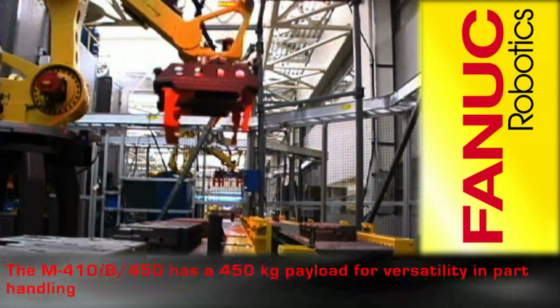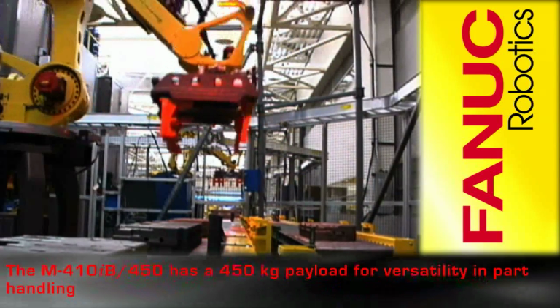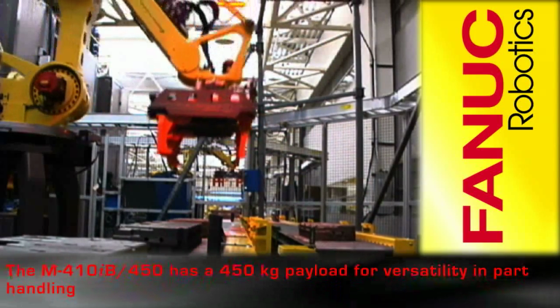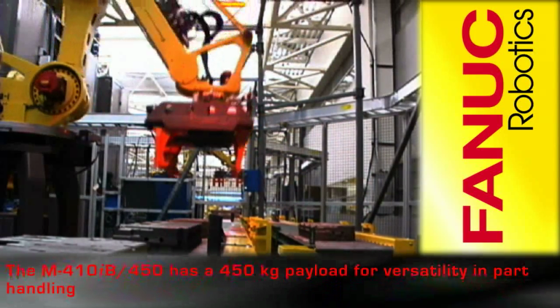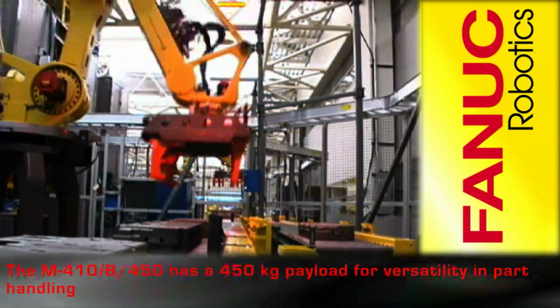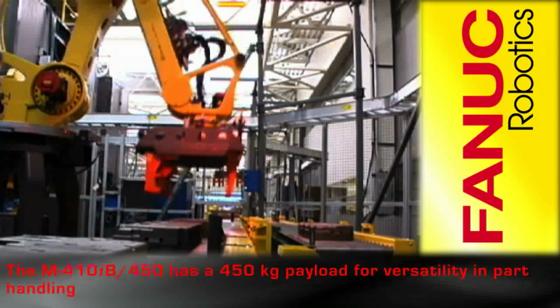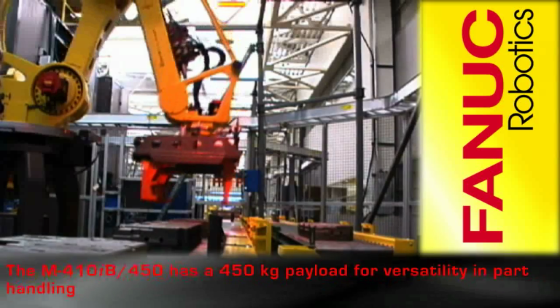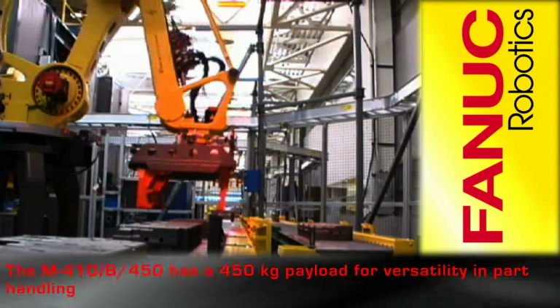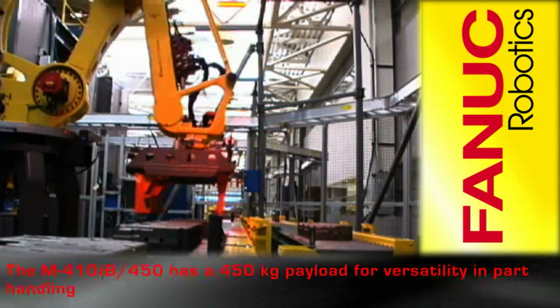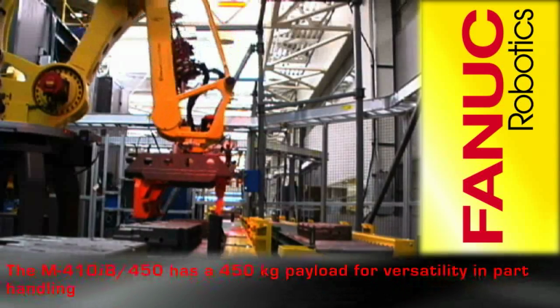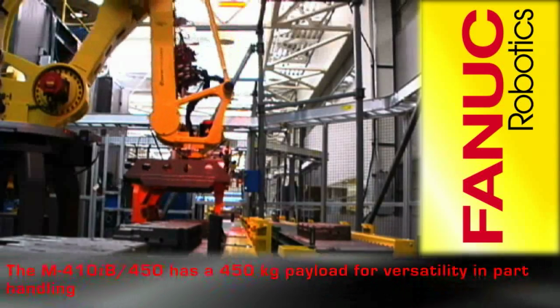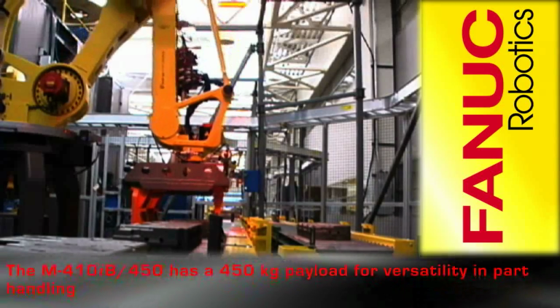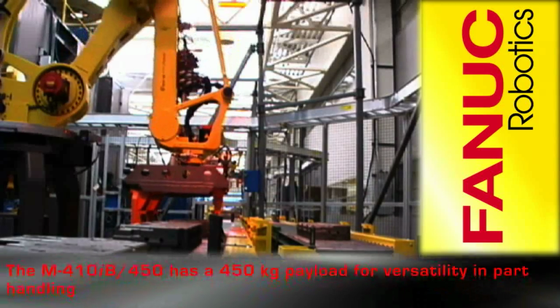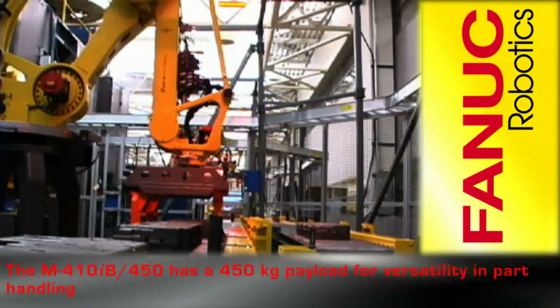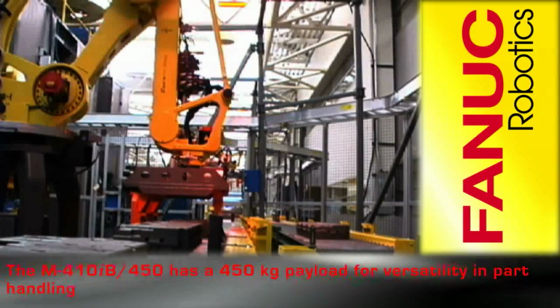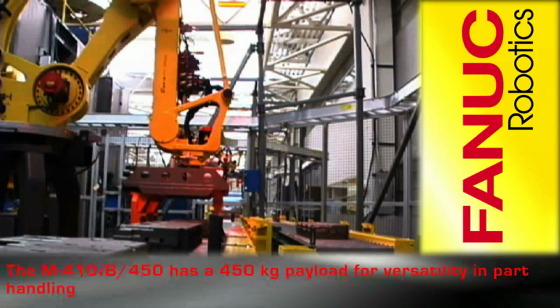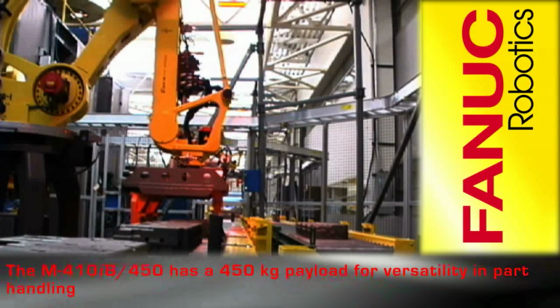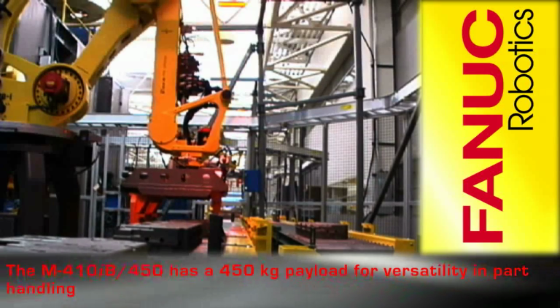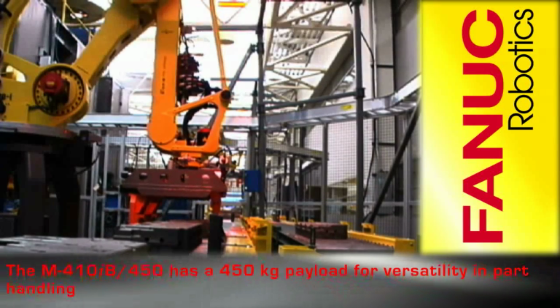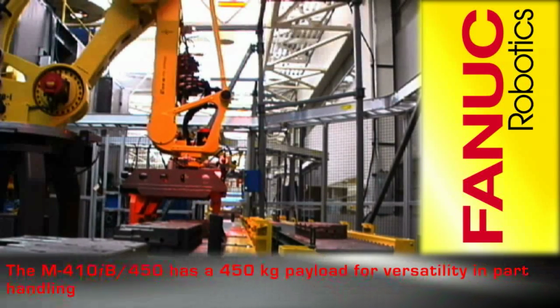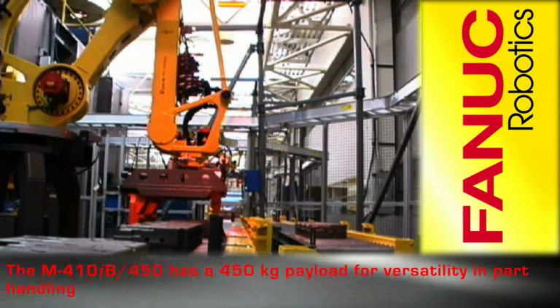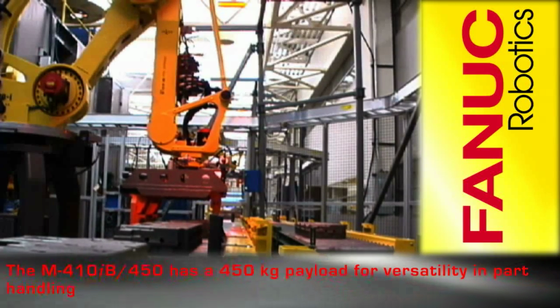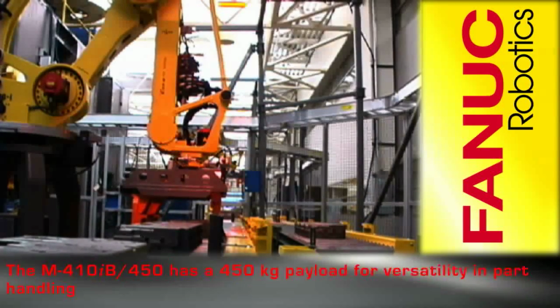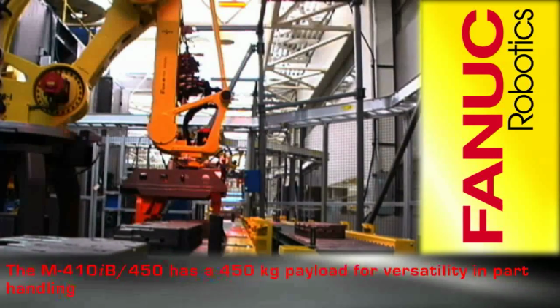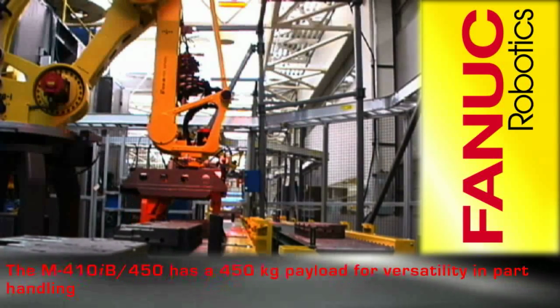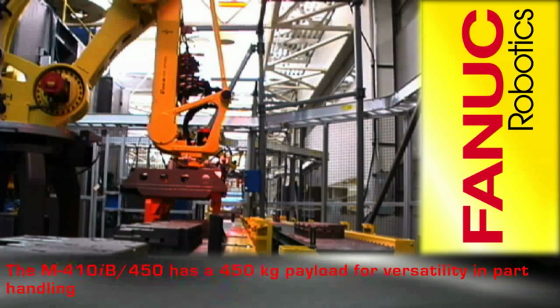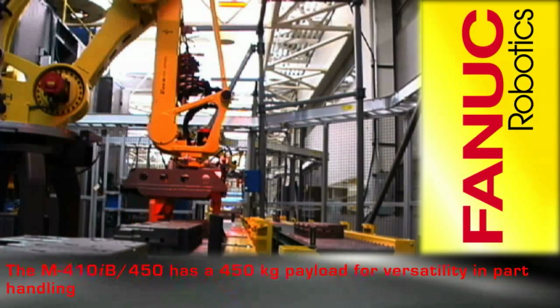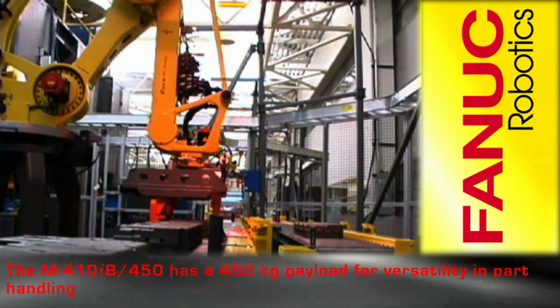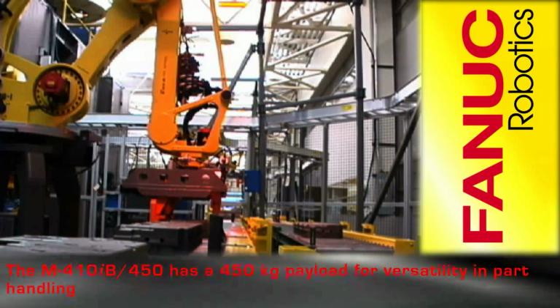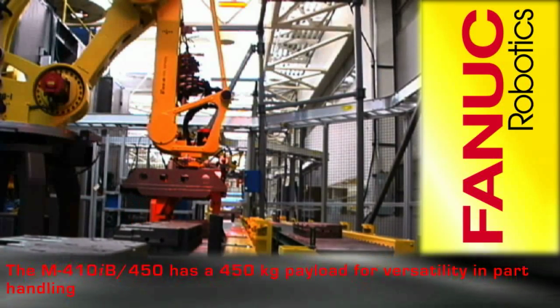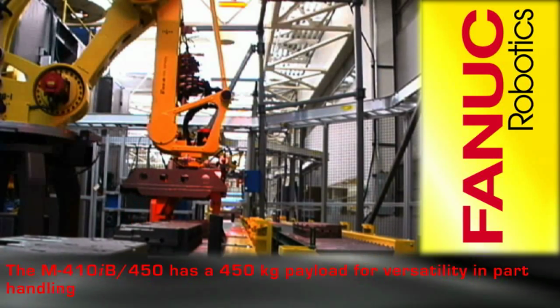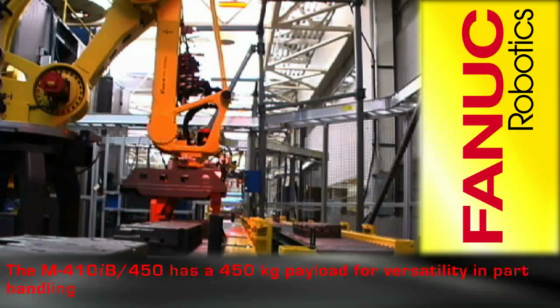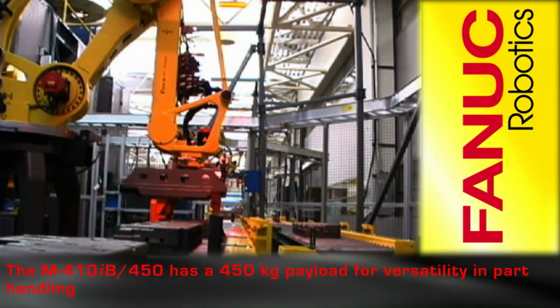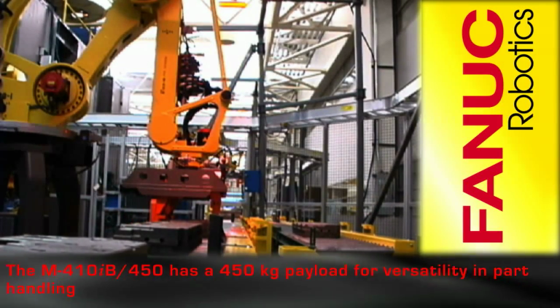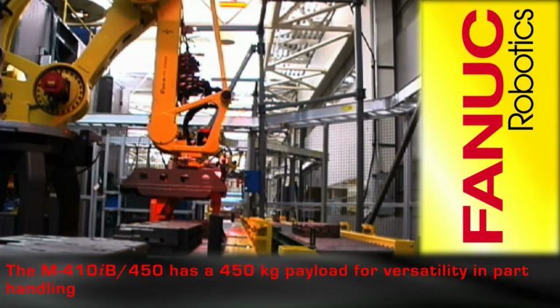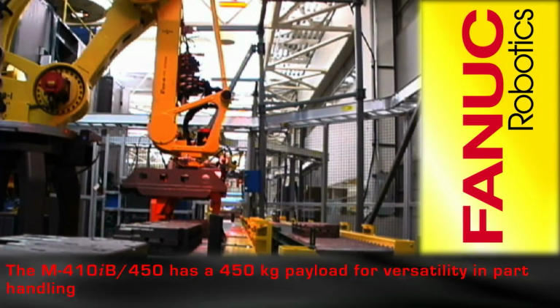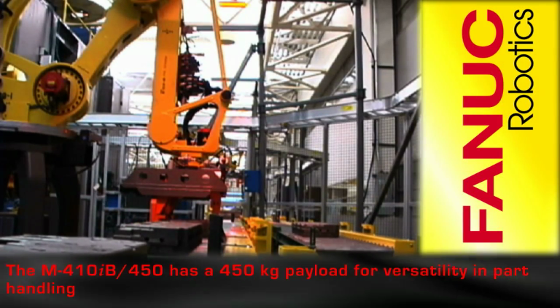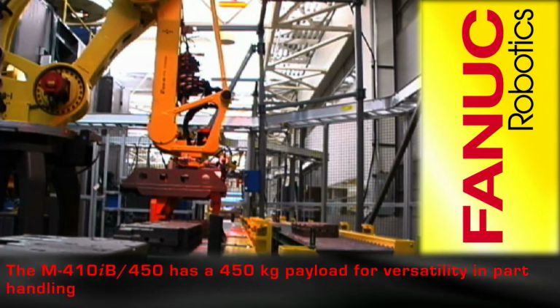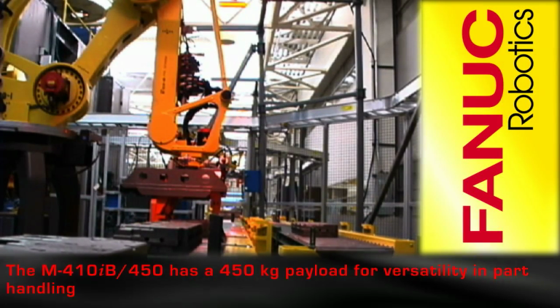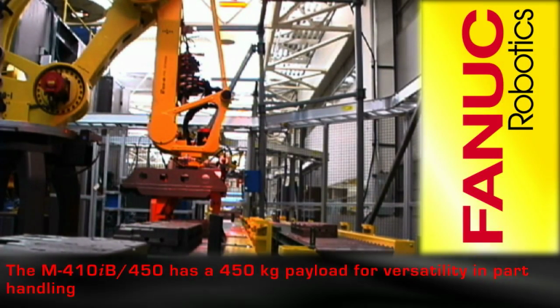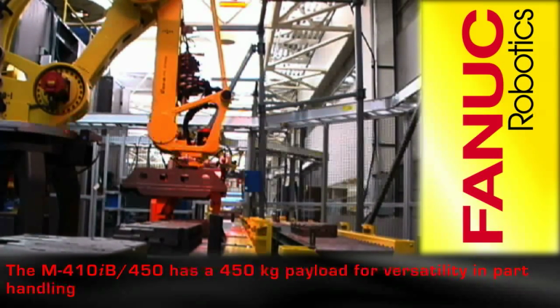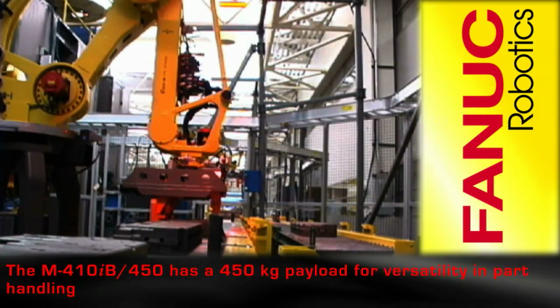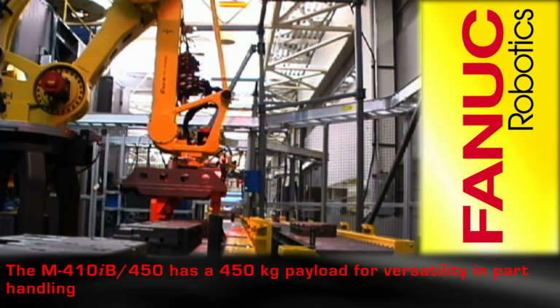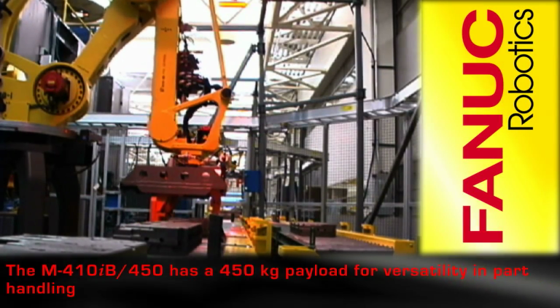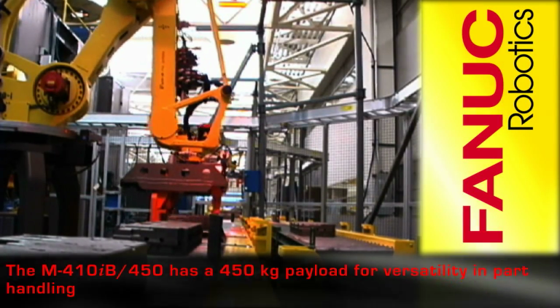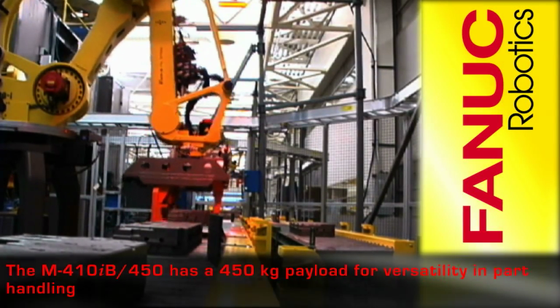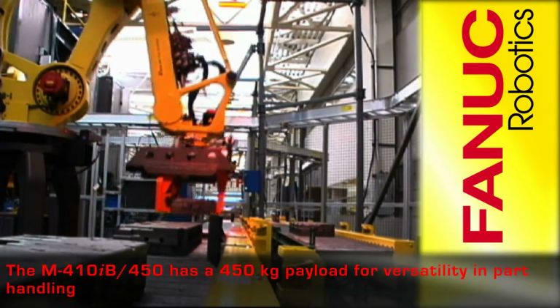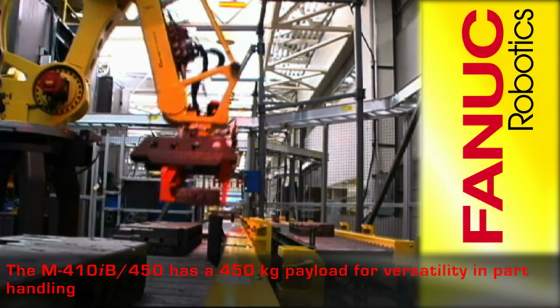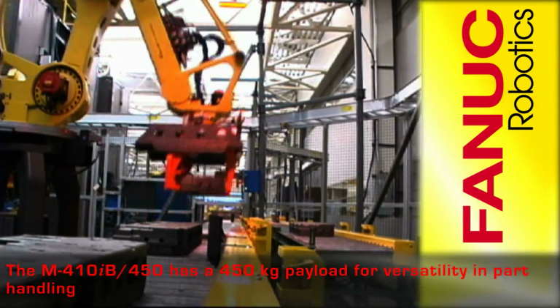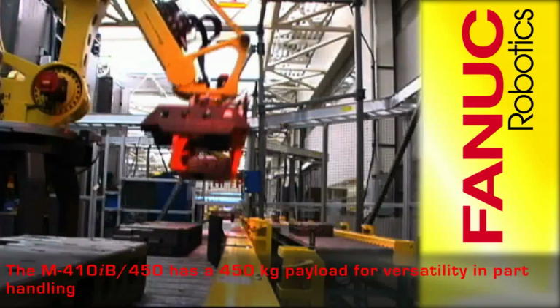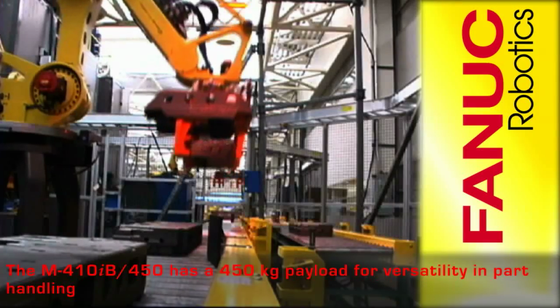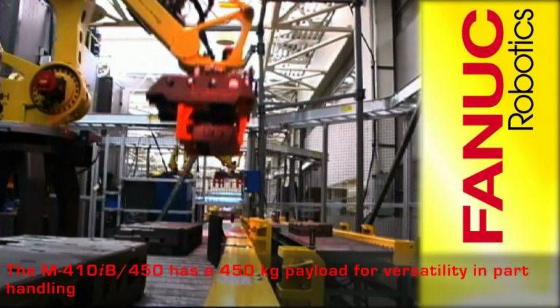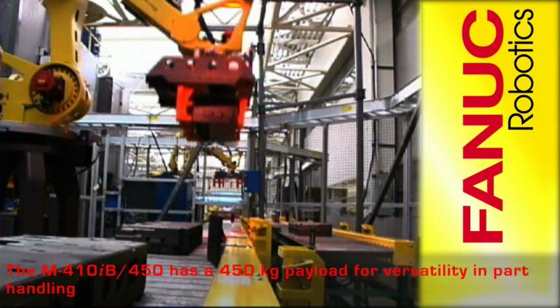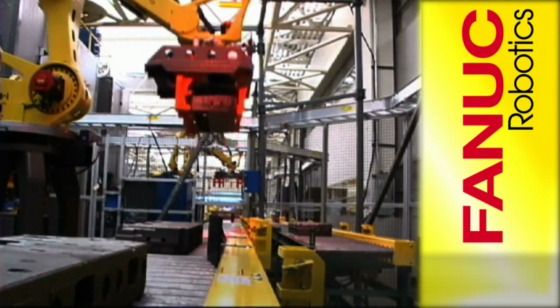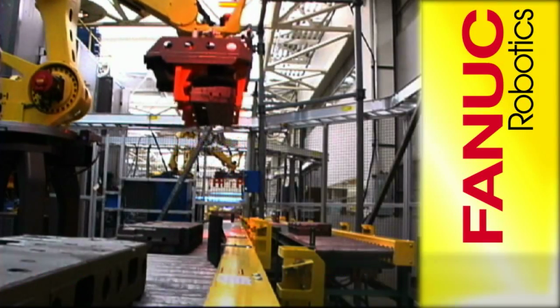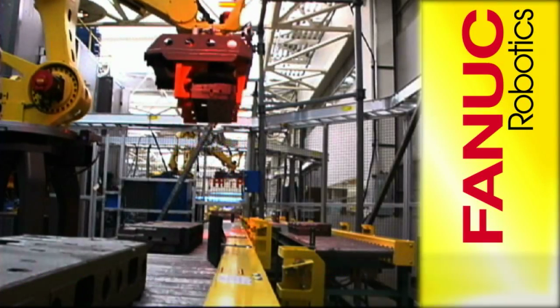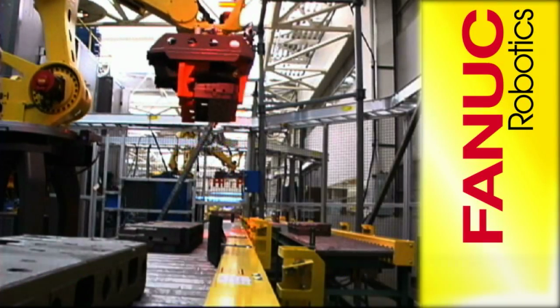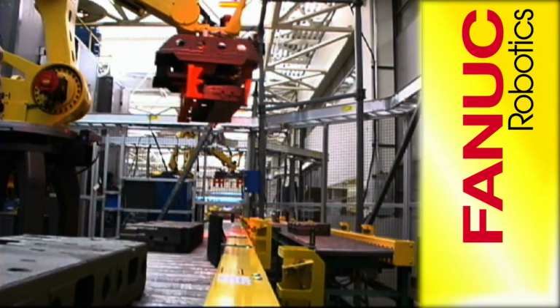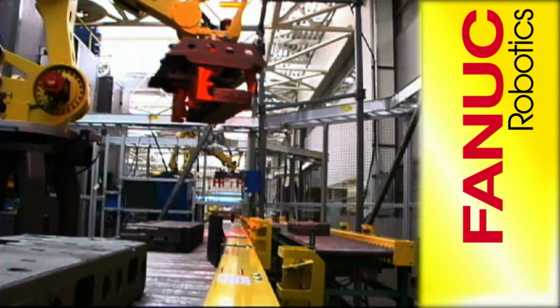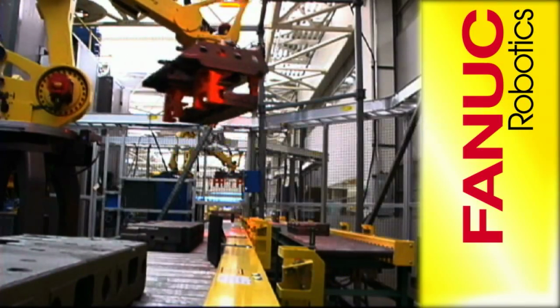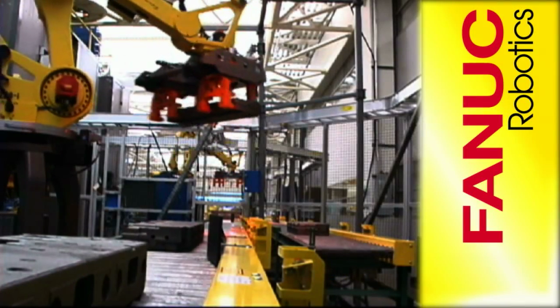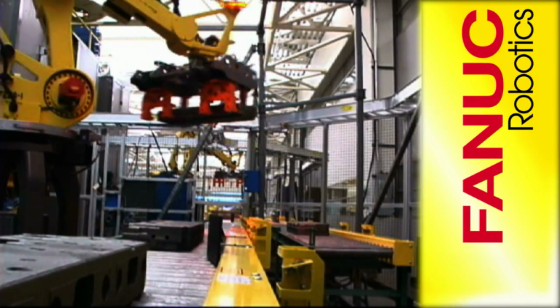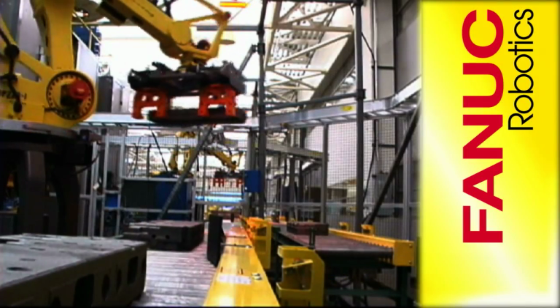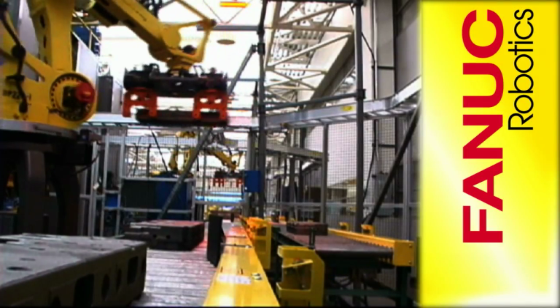The M410iB450 has a 450 kg payload for versatility in part handling and palletizing.